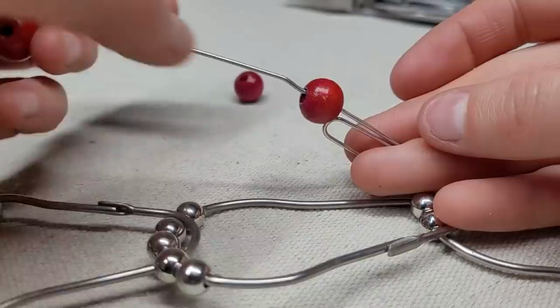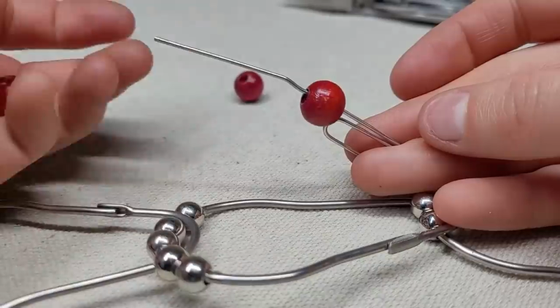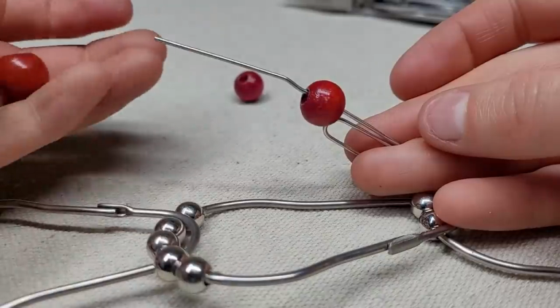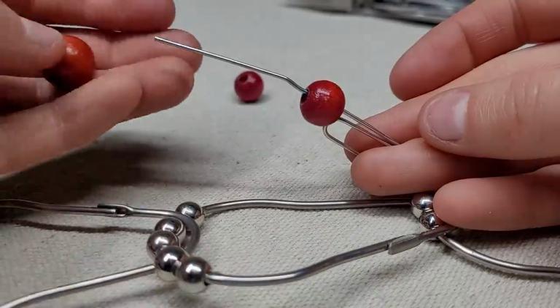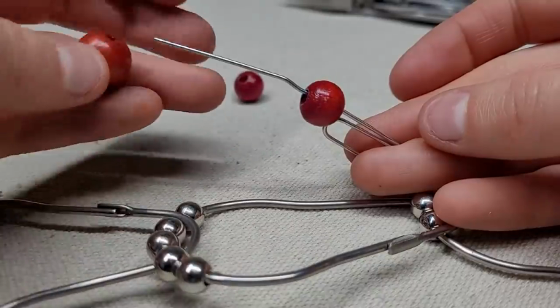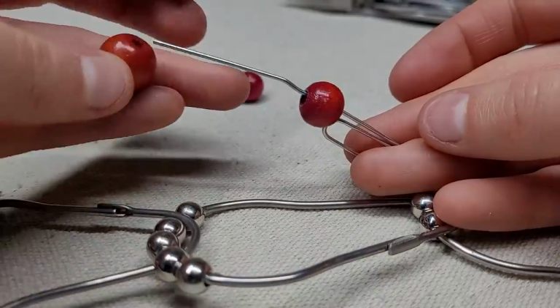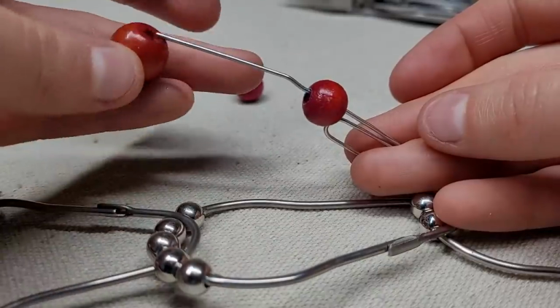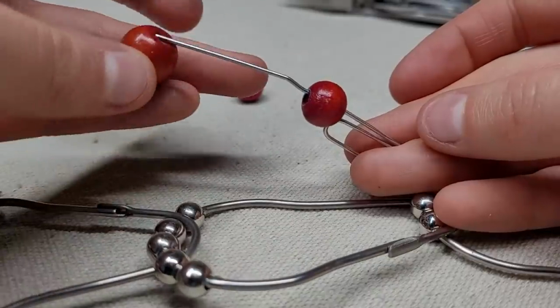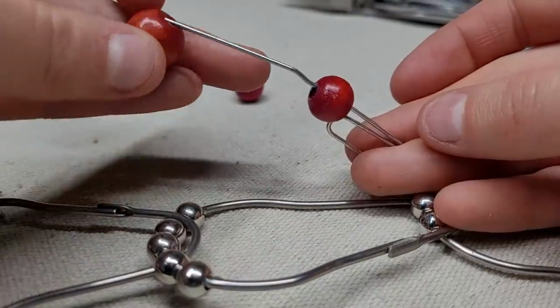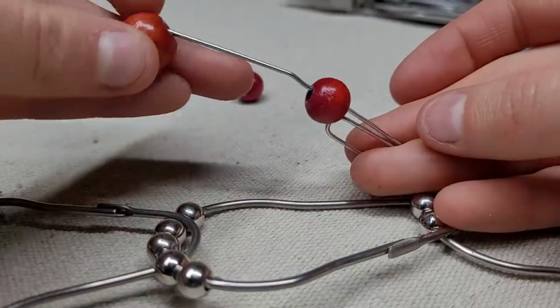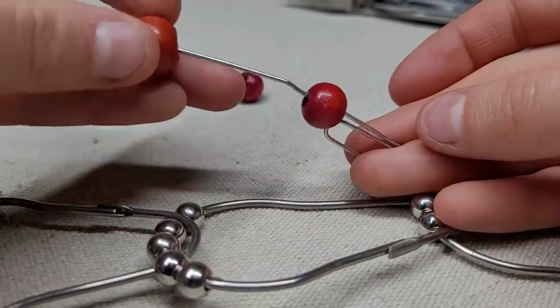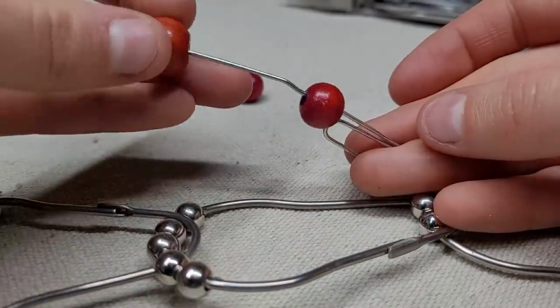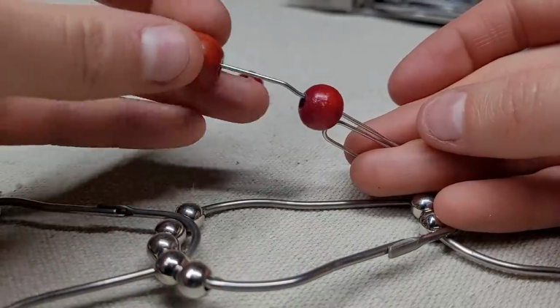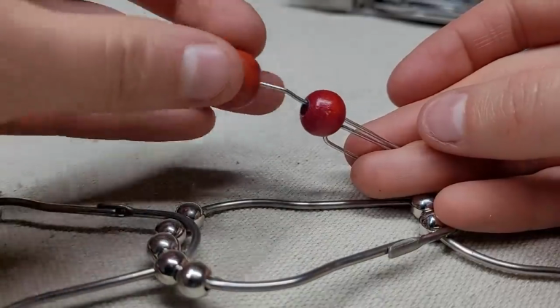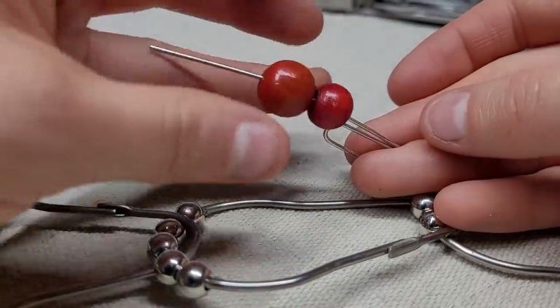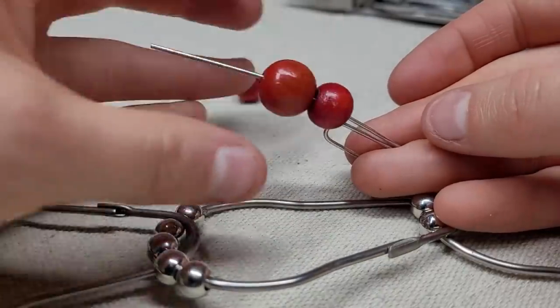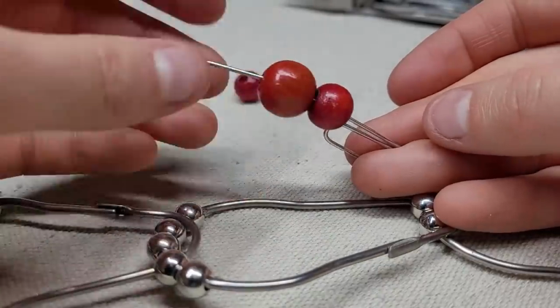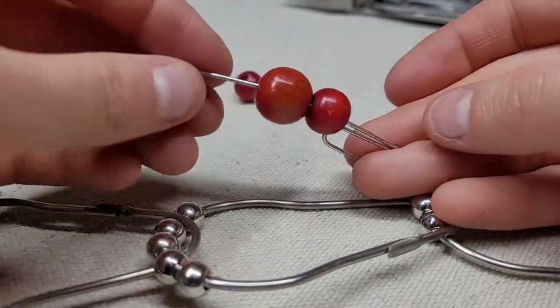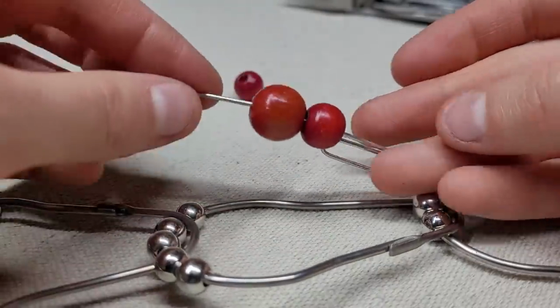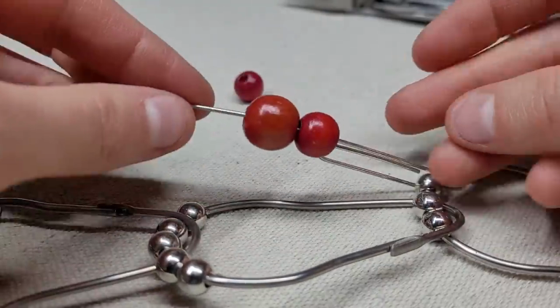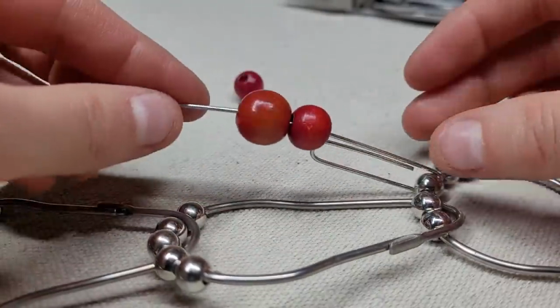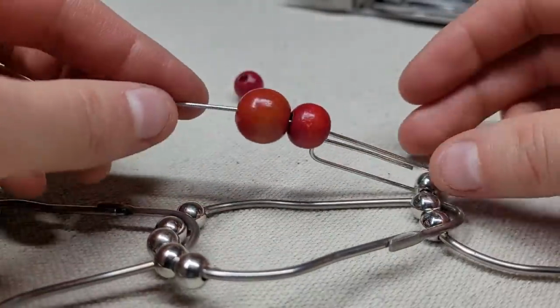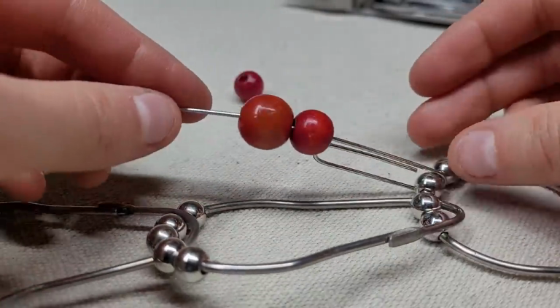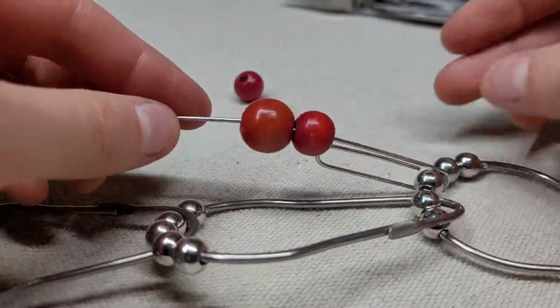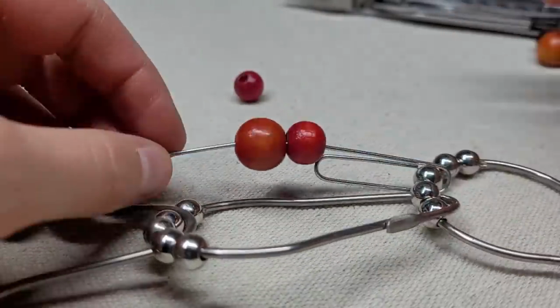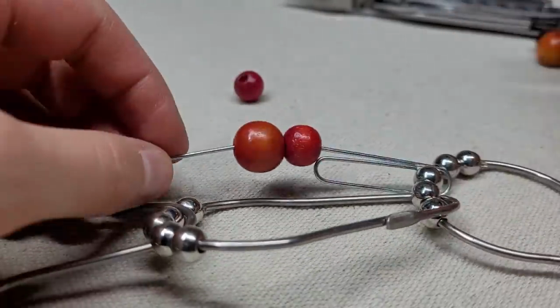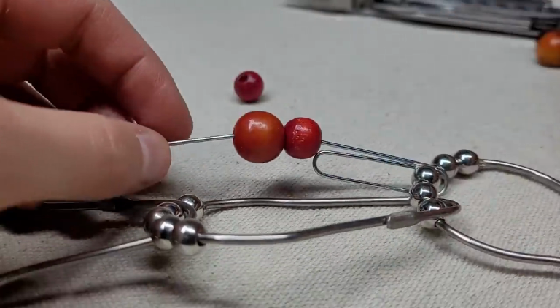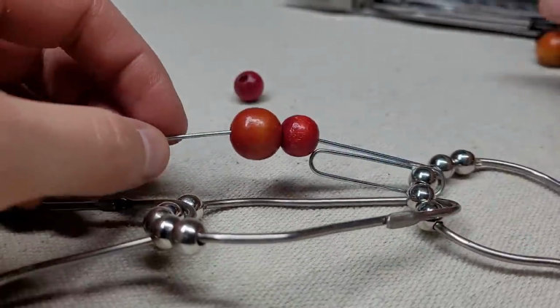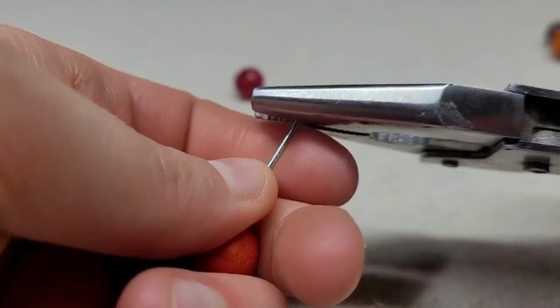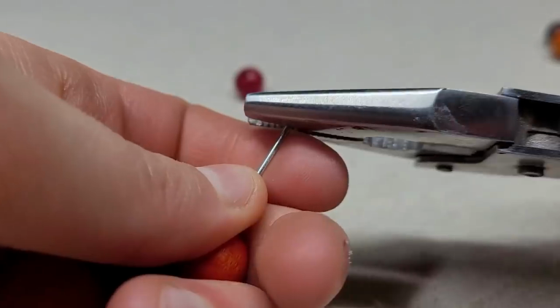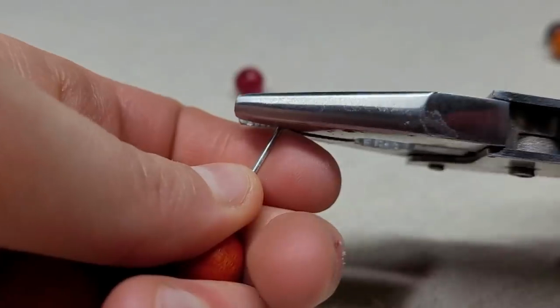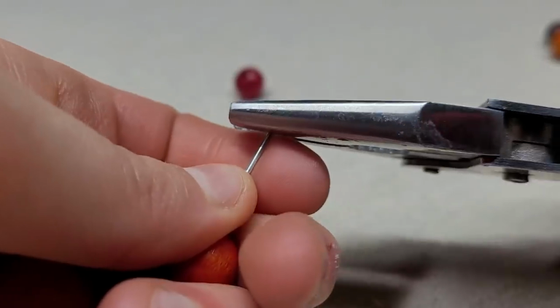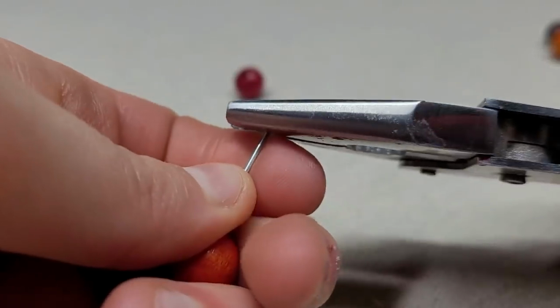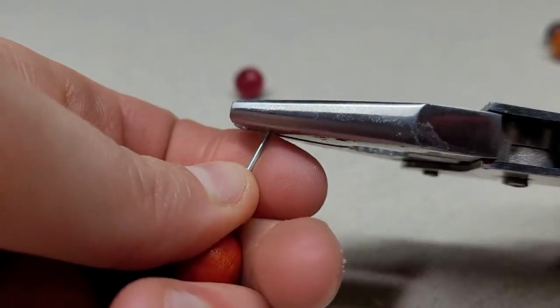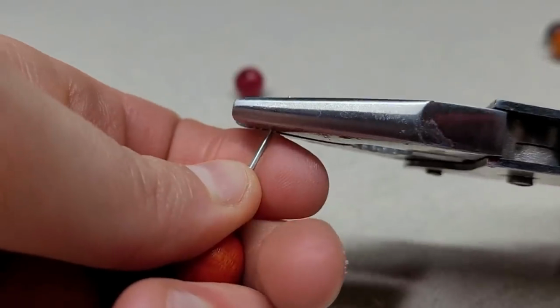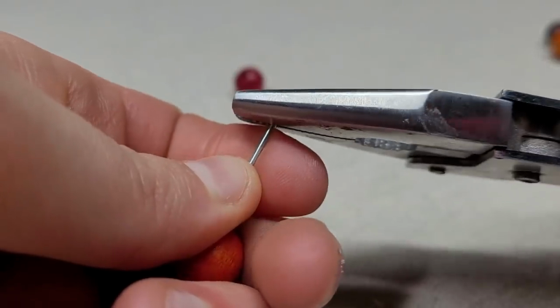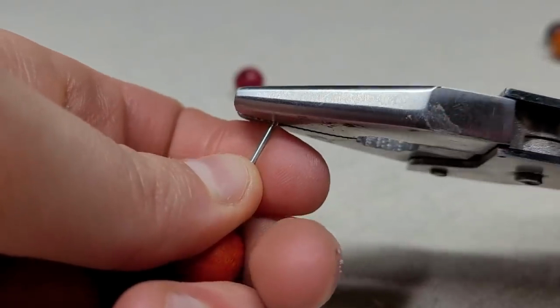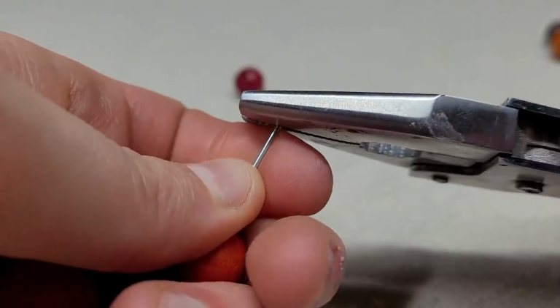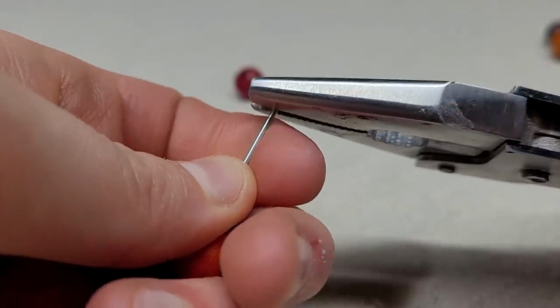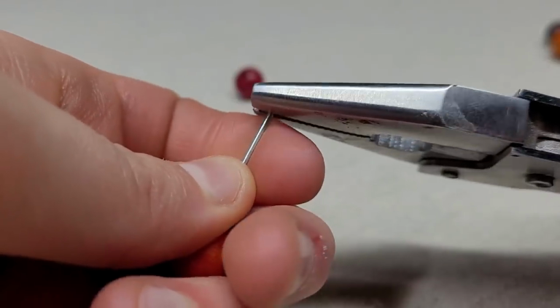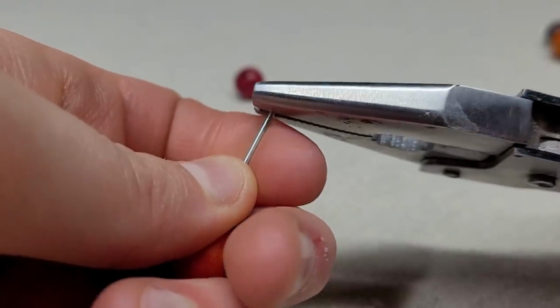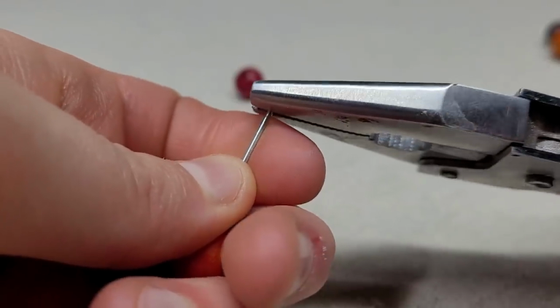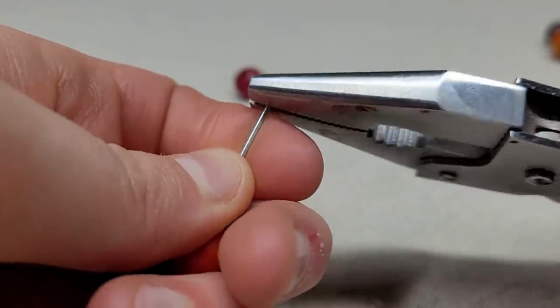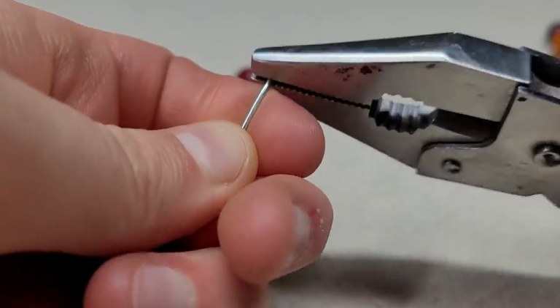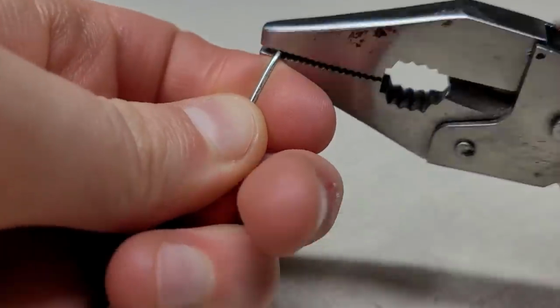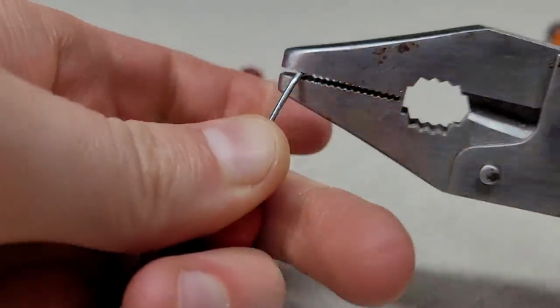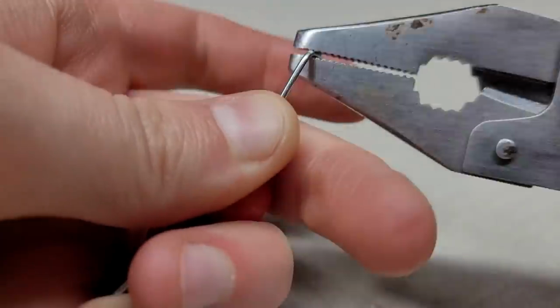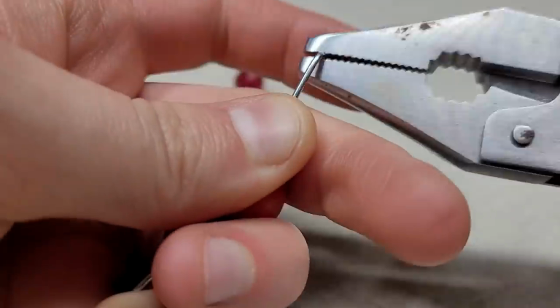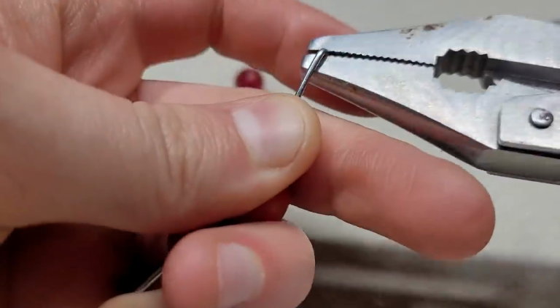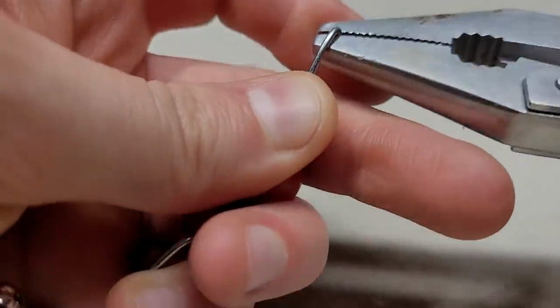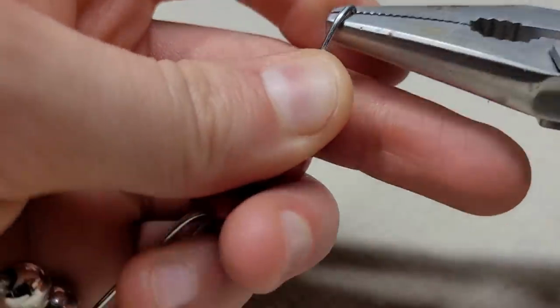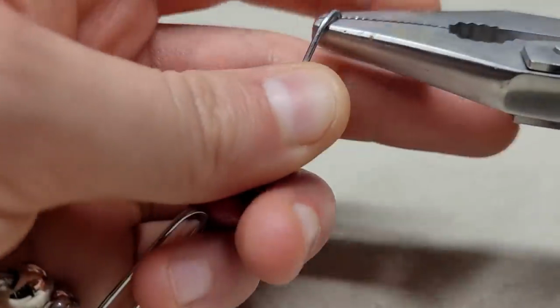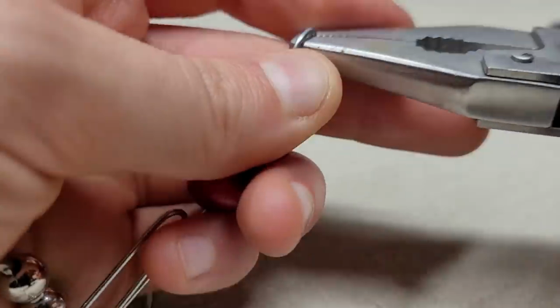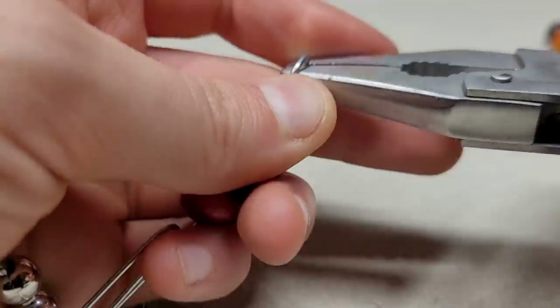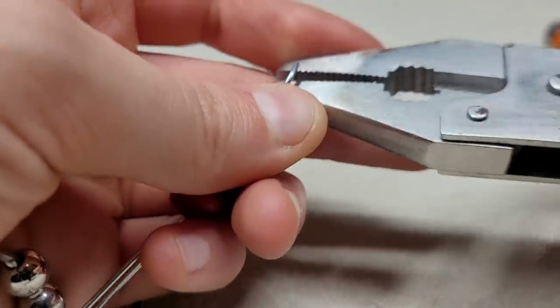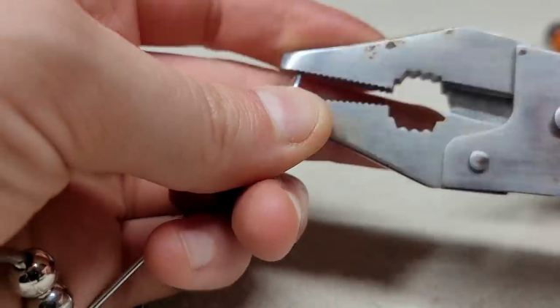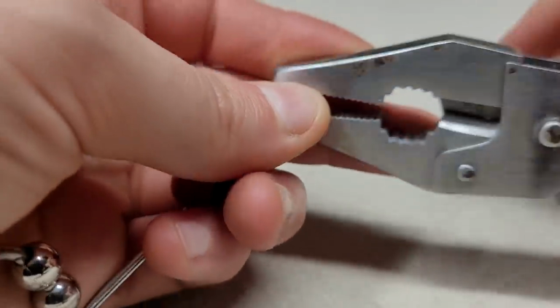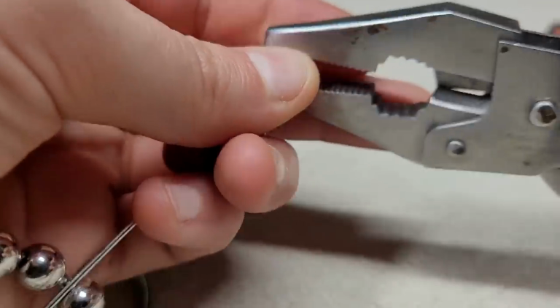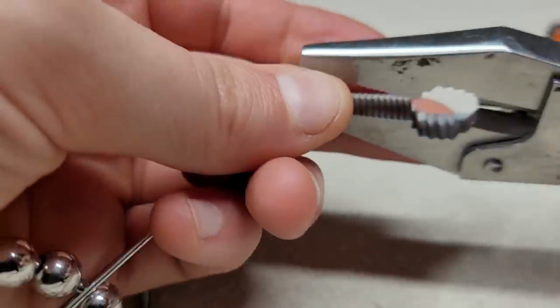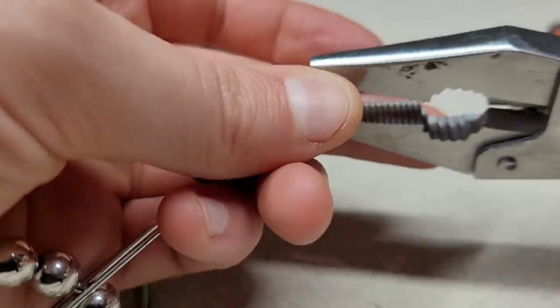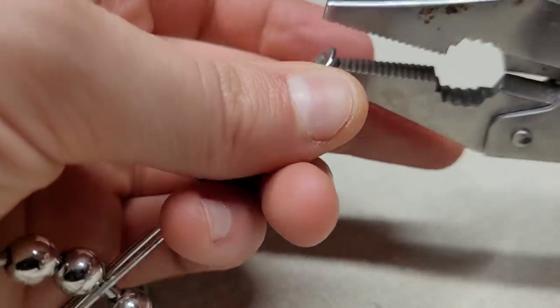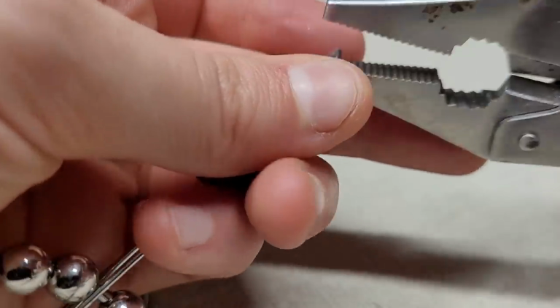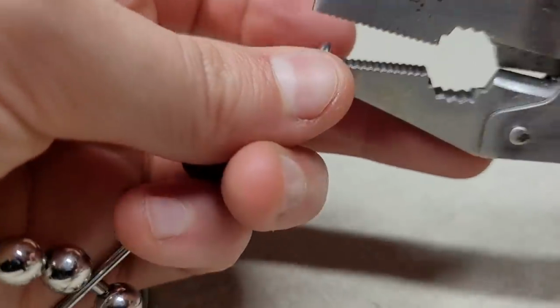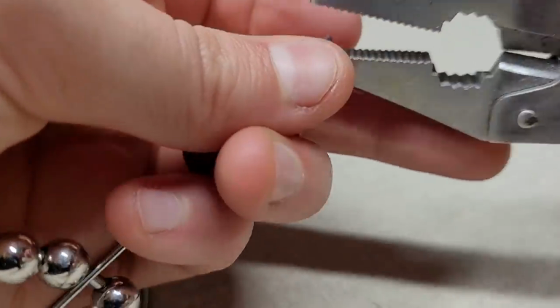Place the beads and grab your pliers. Start at the end of the clip and twist the metal to create a swirl.